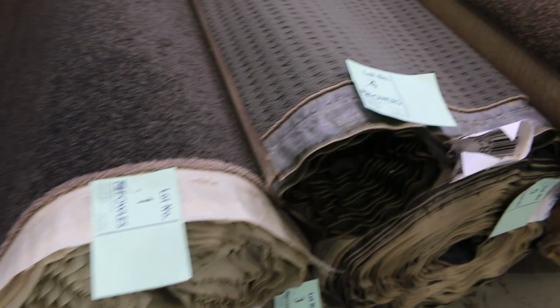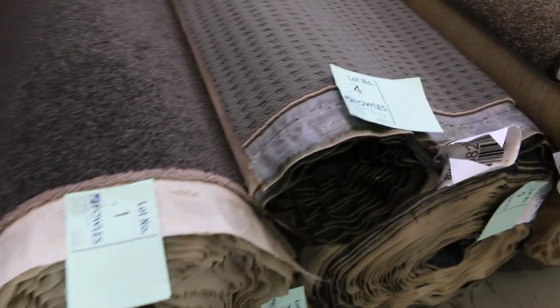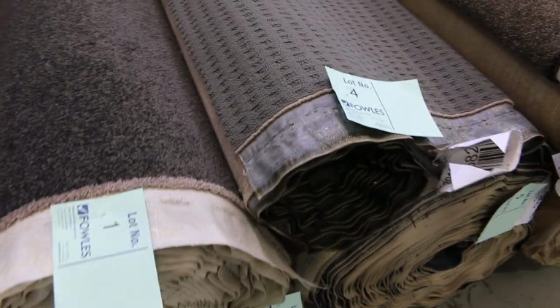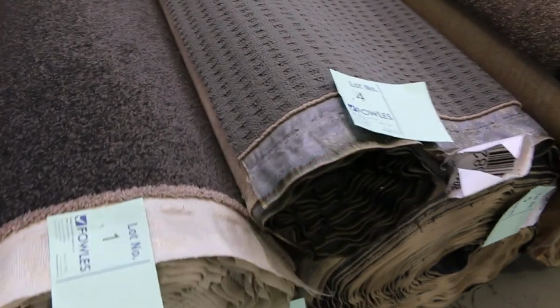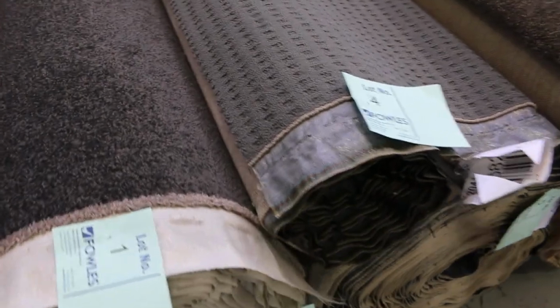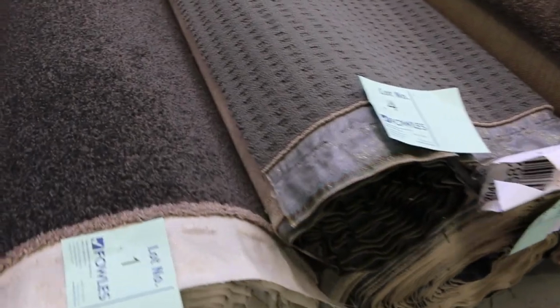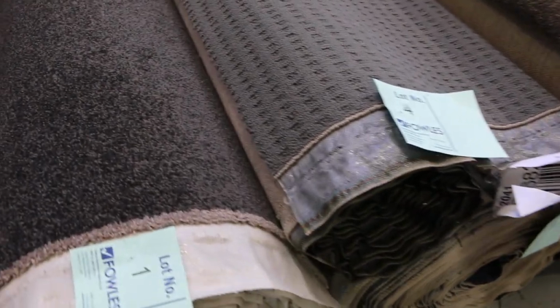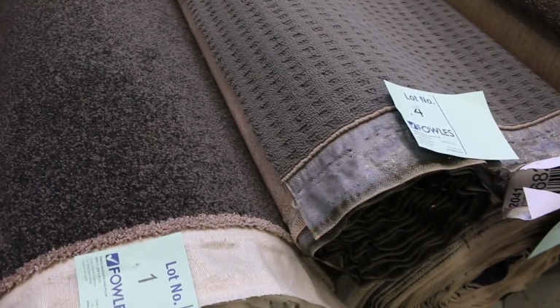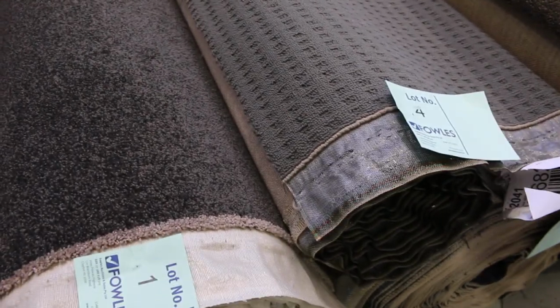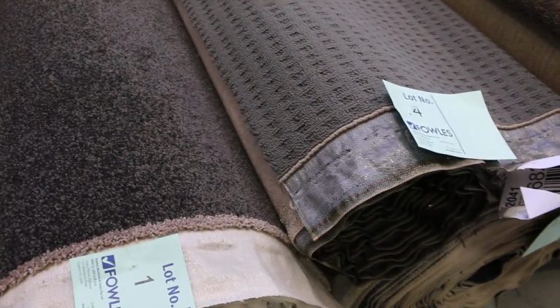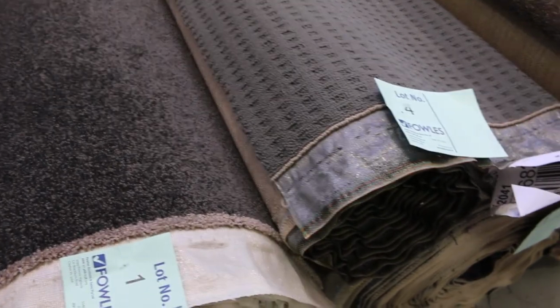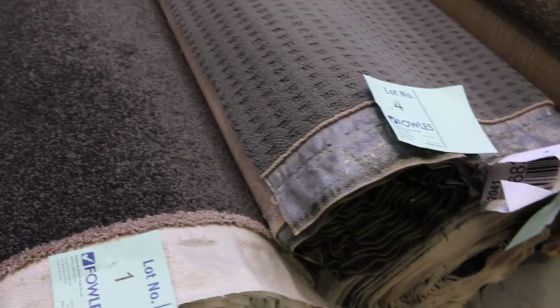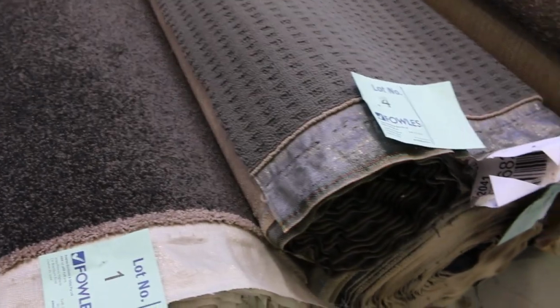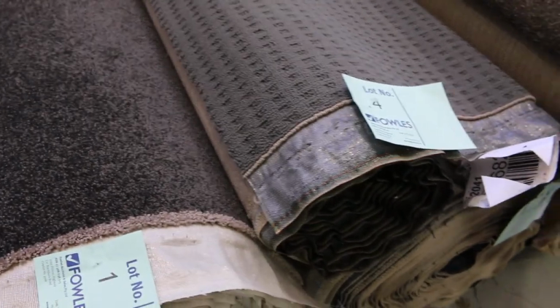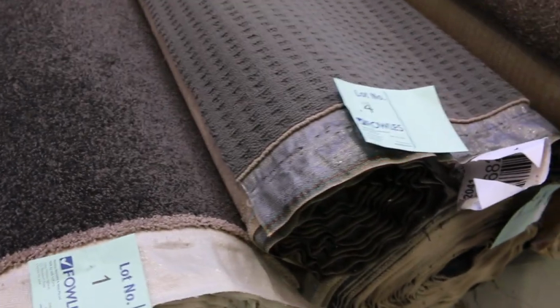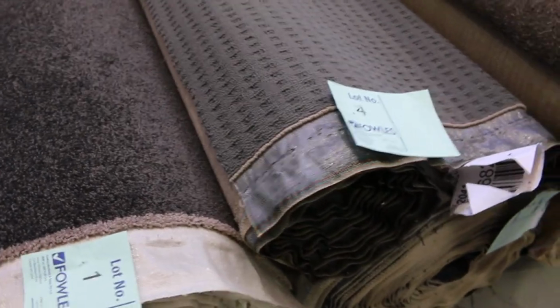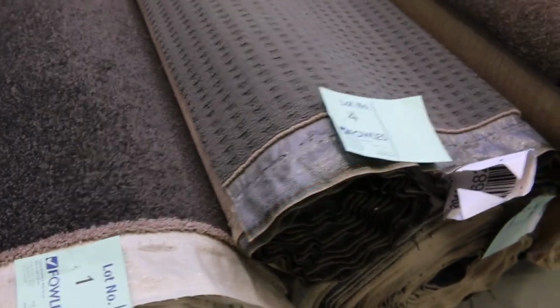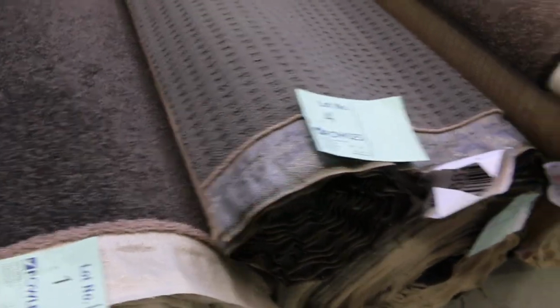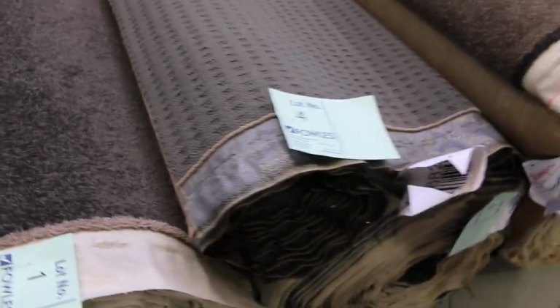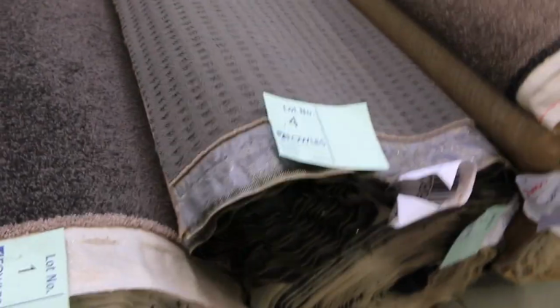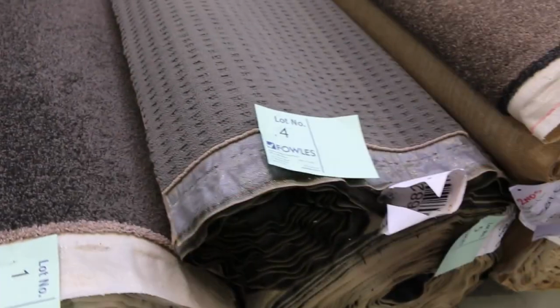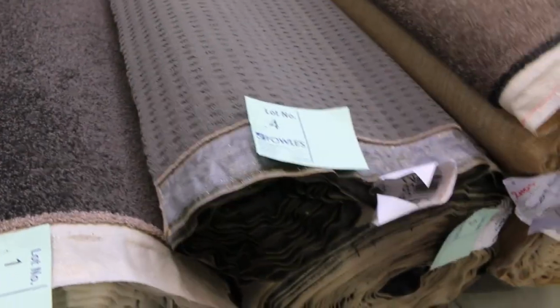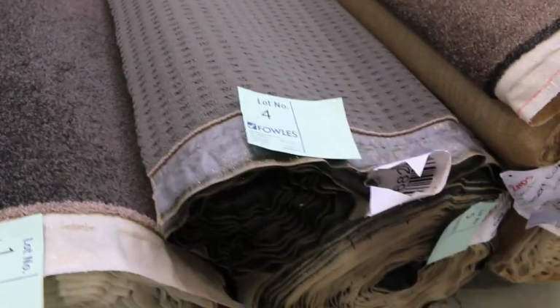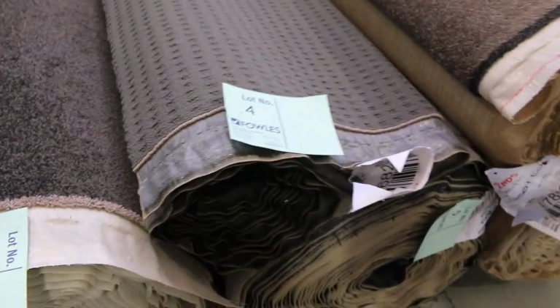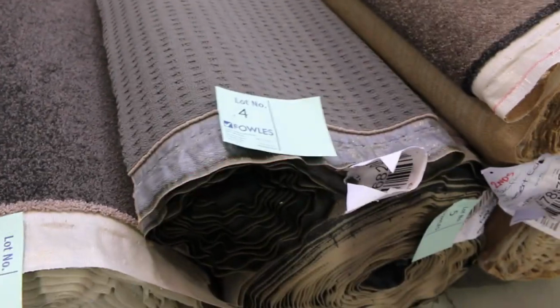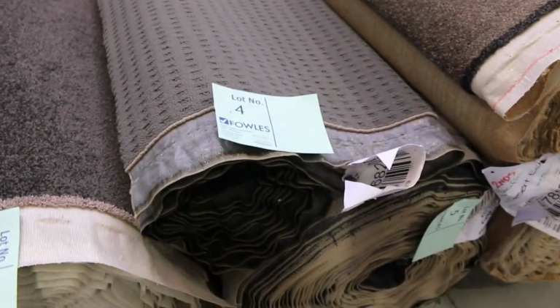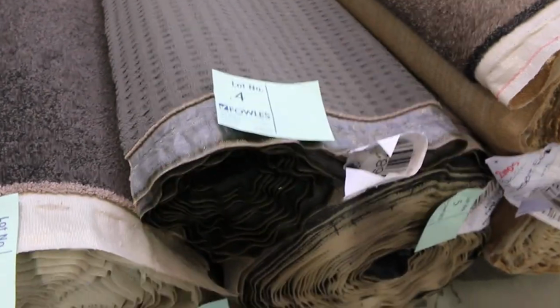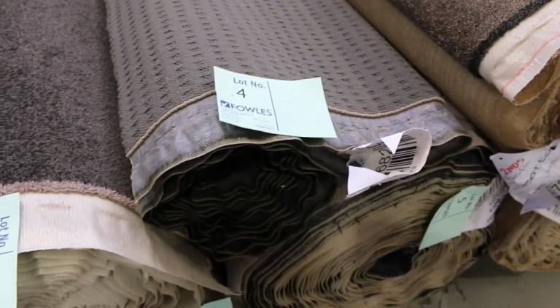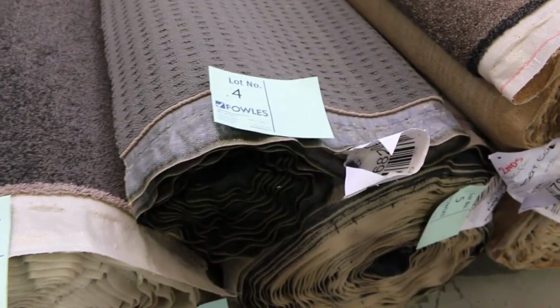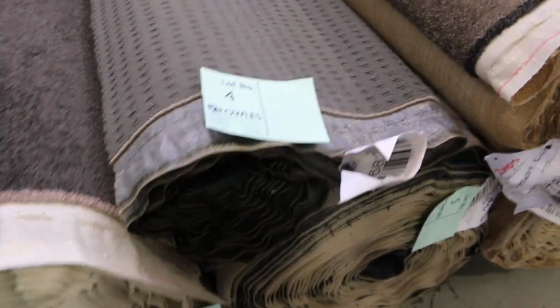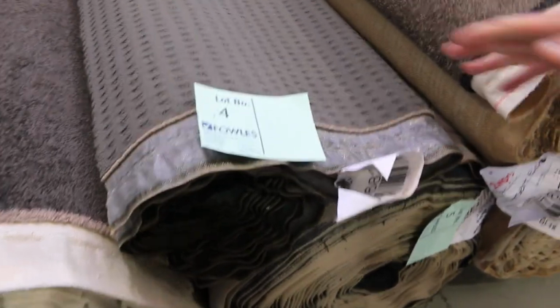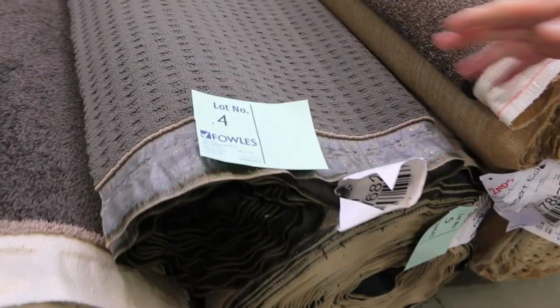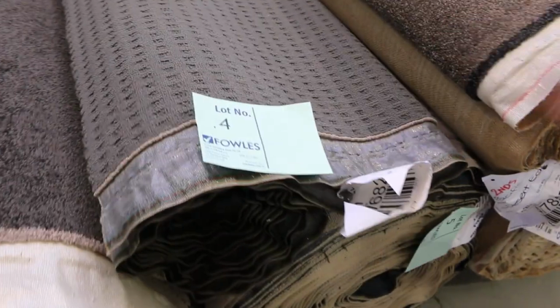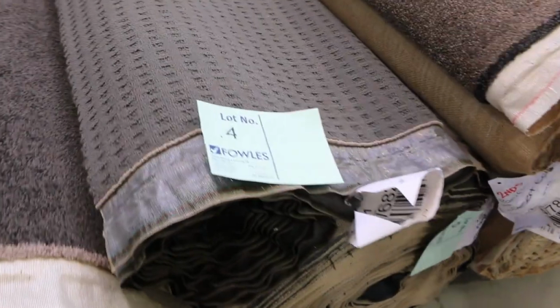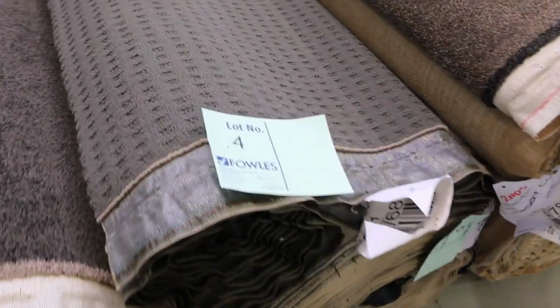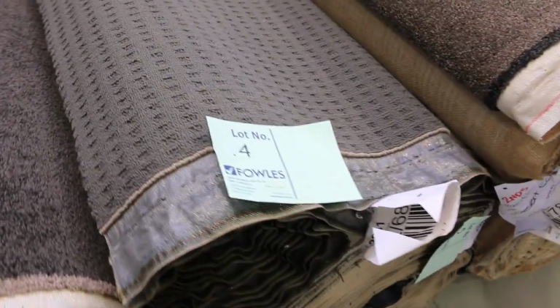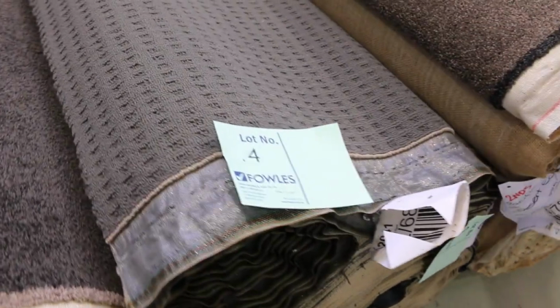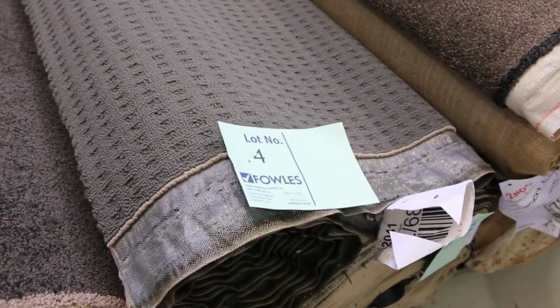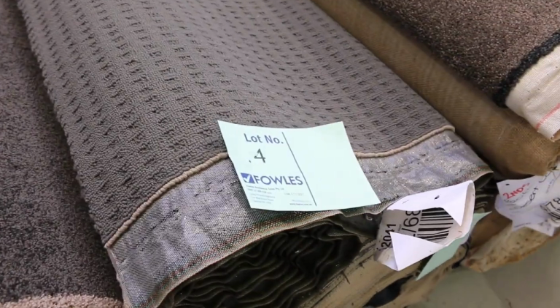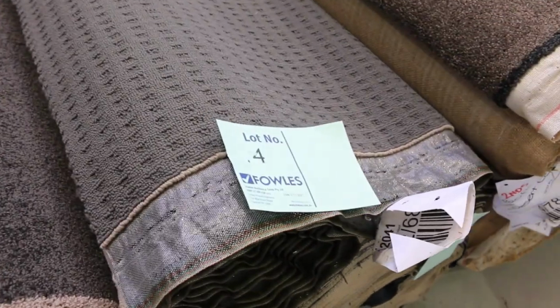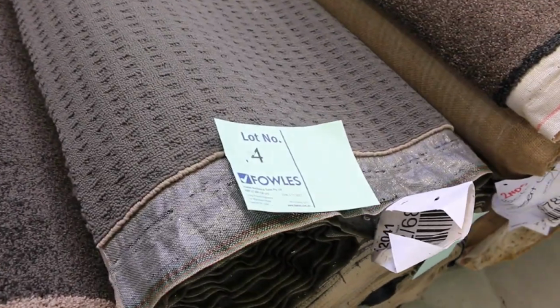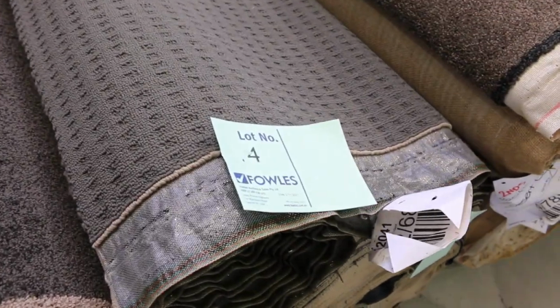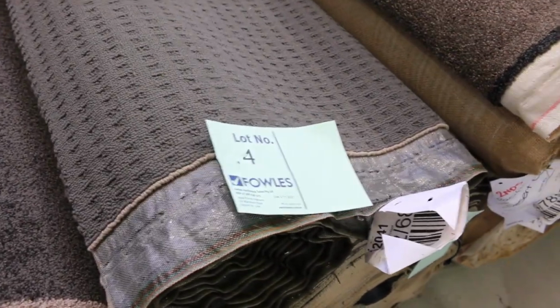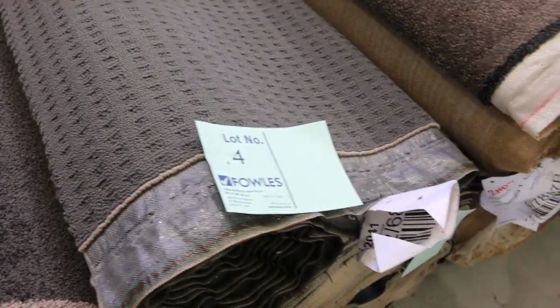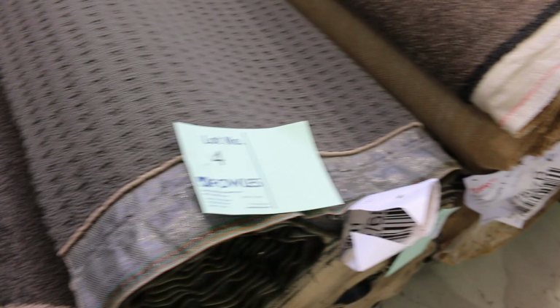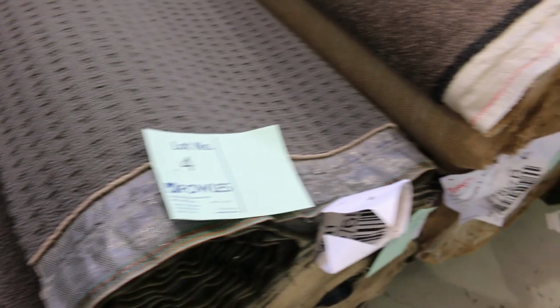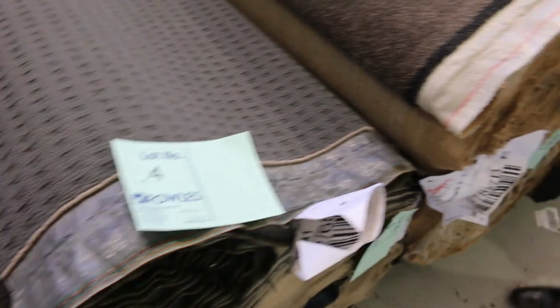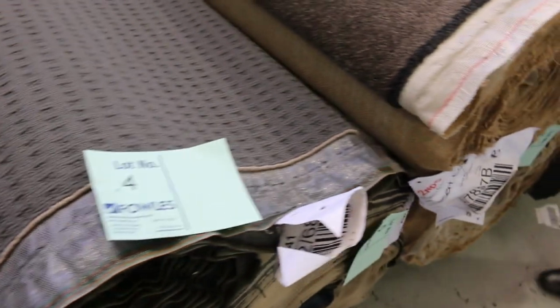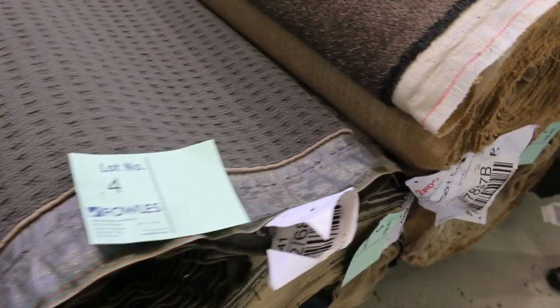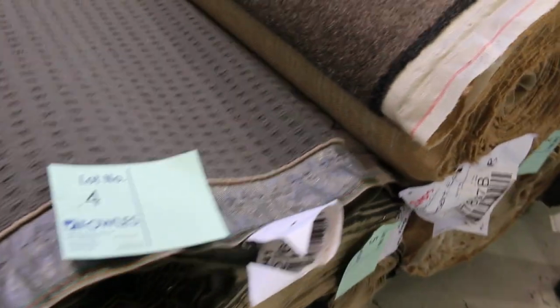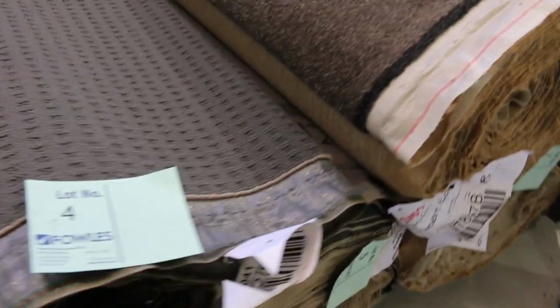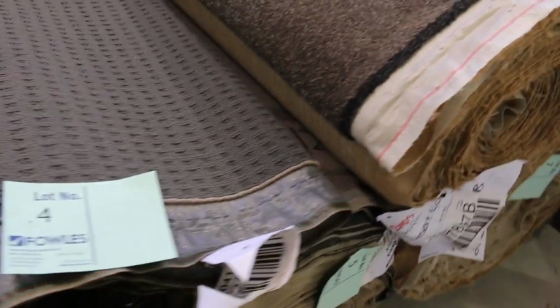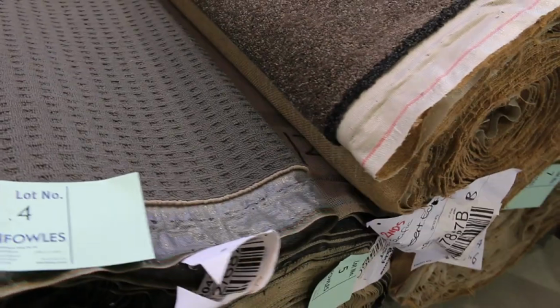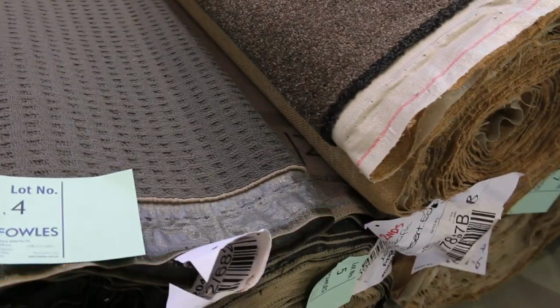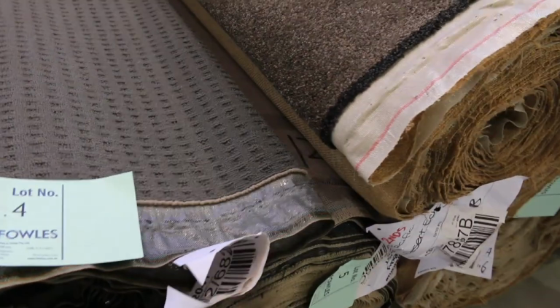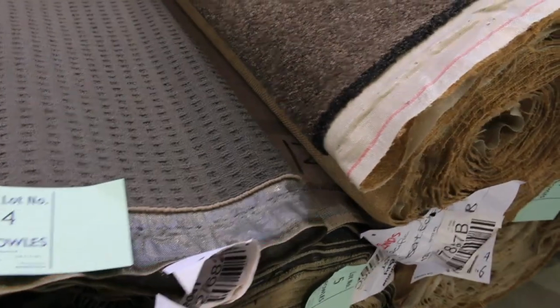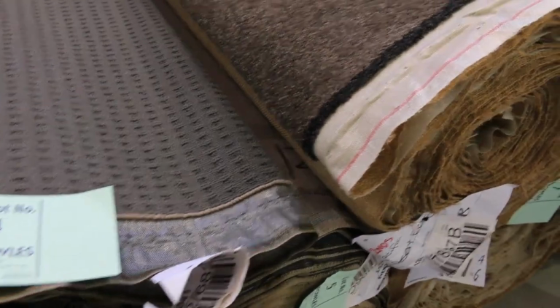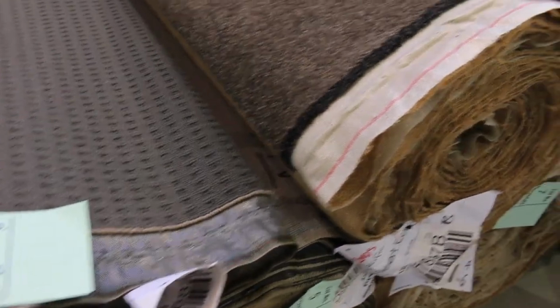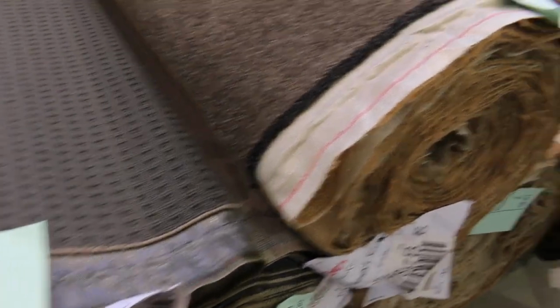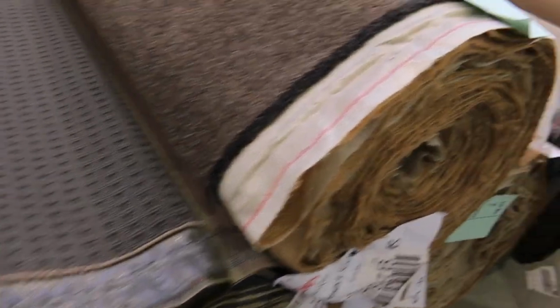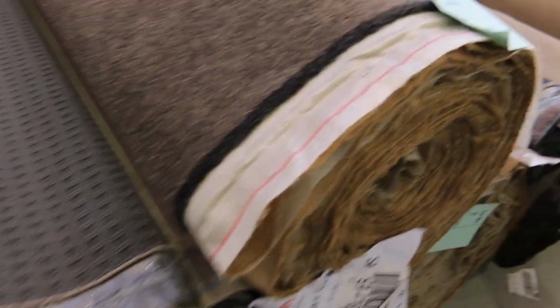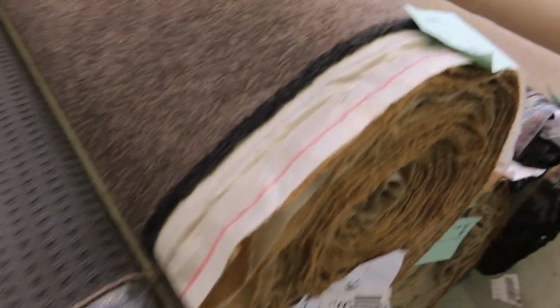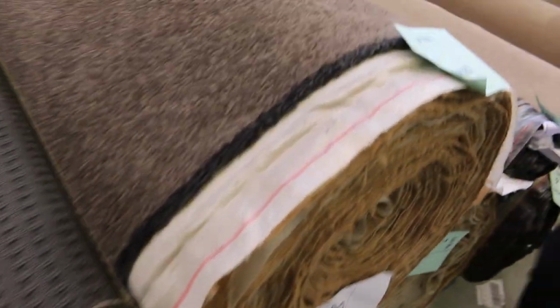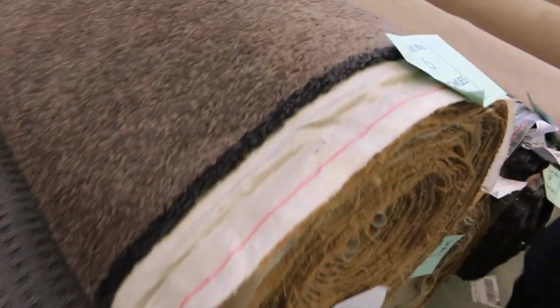That charcoal twist pile will probably sell for around about $40 to $50 a meter — under half price. Moving on, lot number four is the same as lot five, a nice bit of loop pile there in a good color.